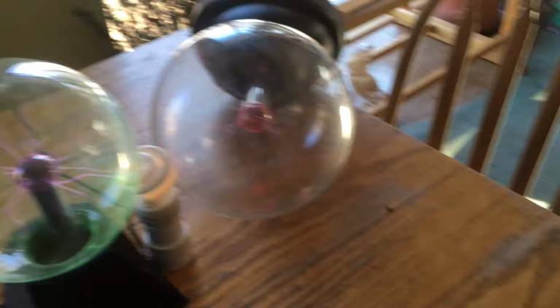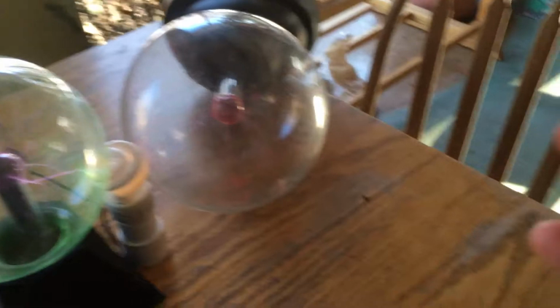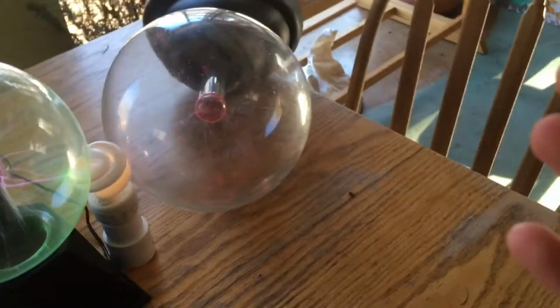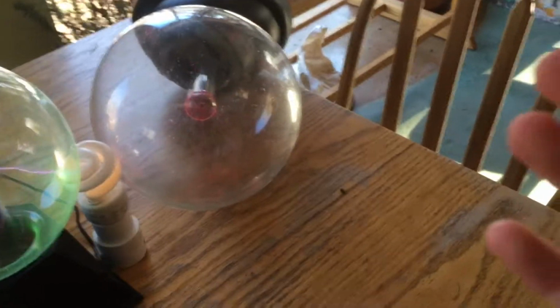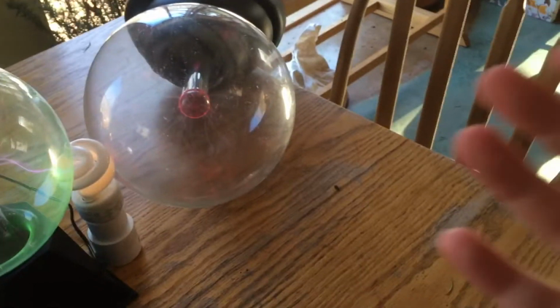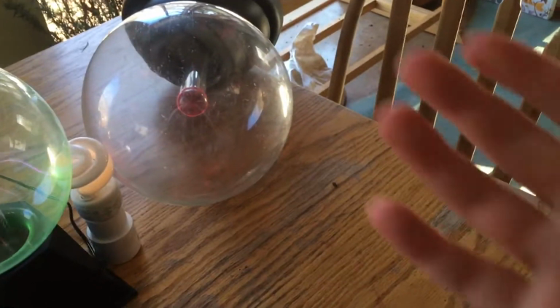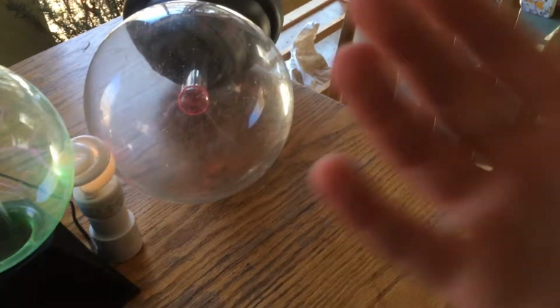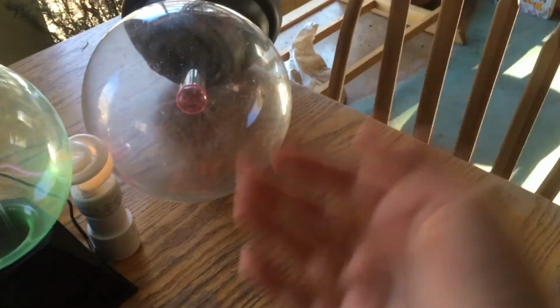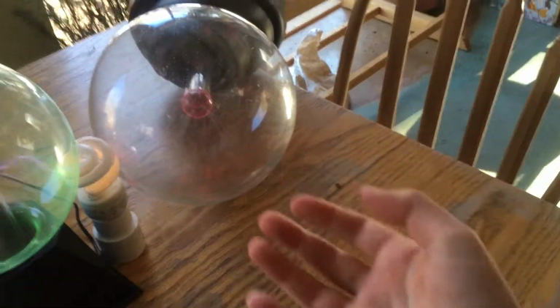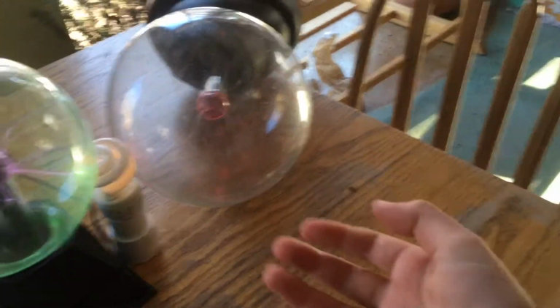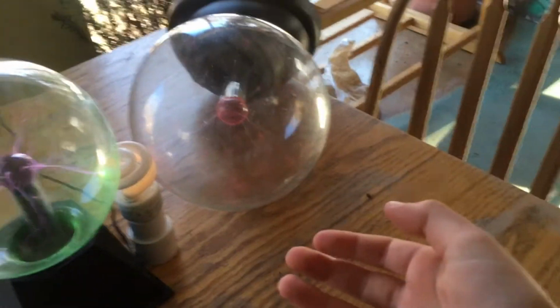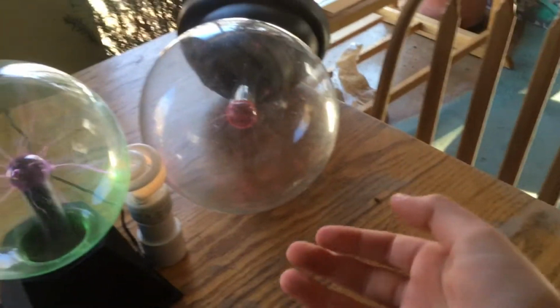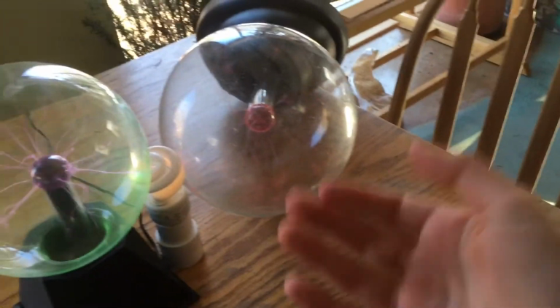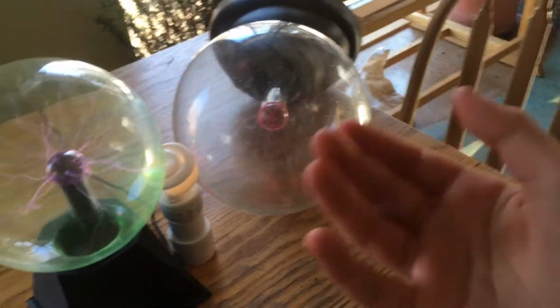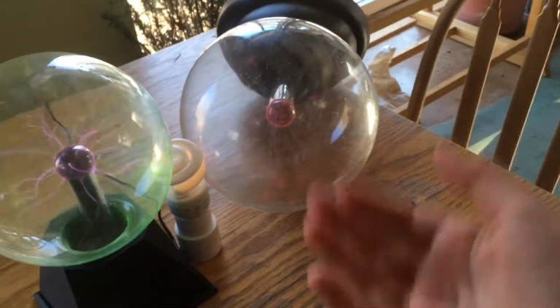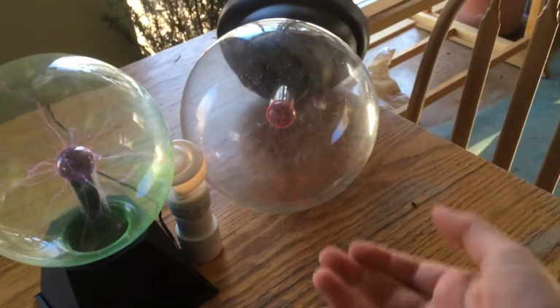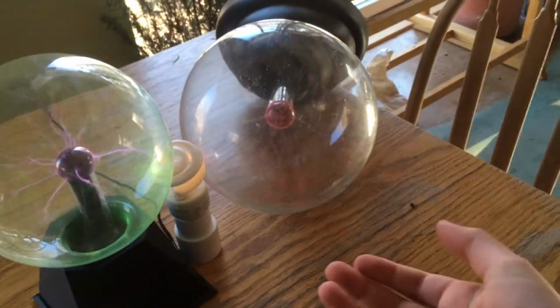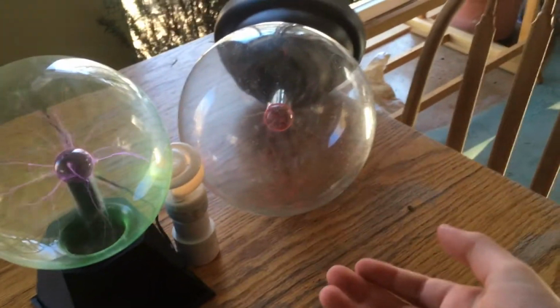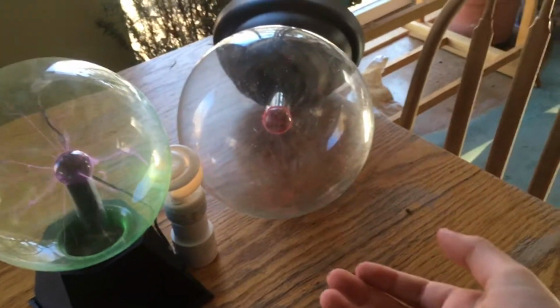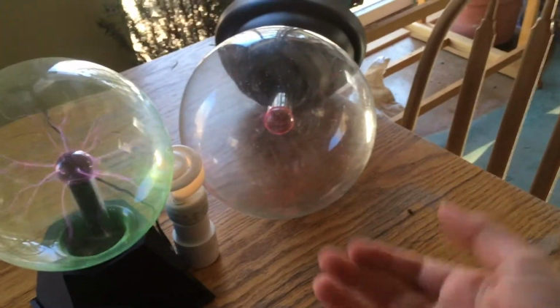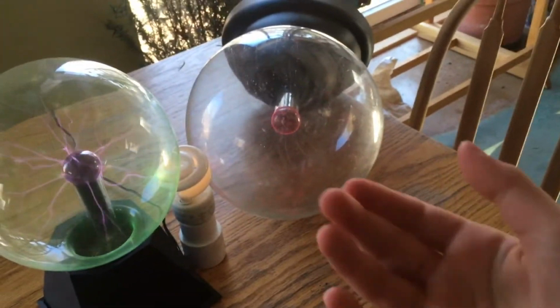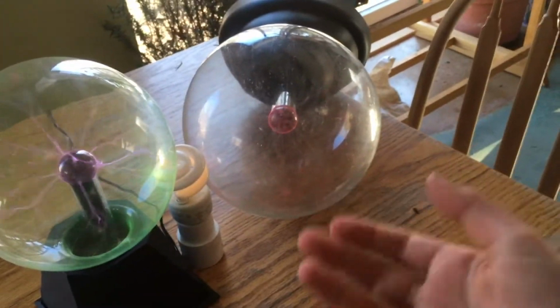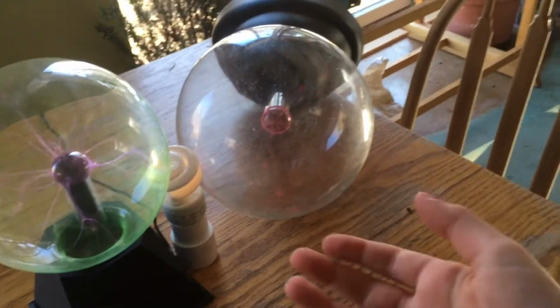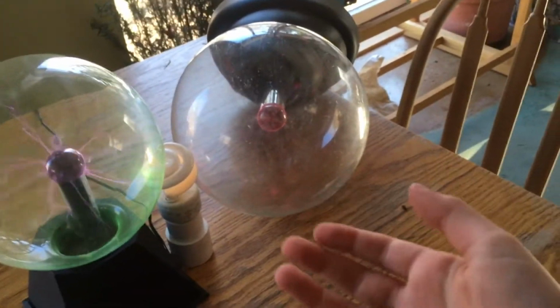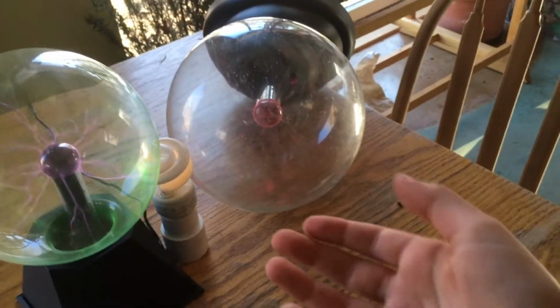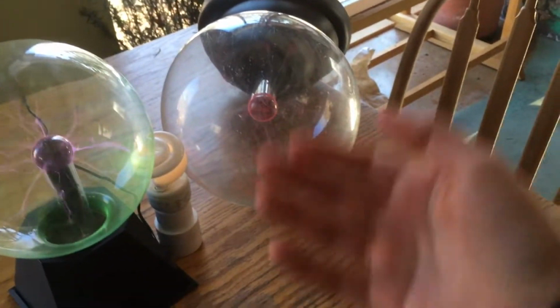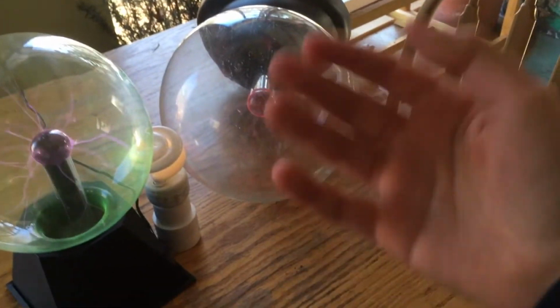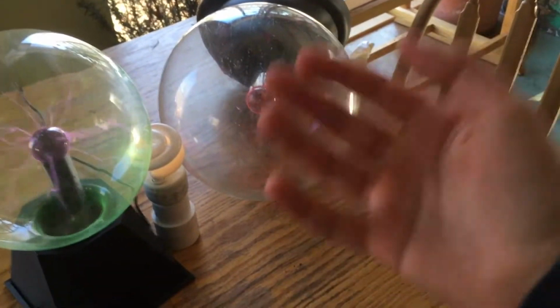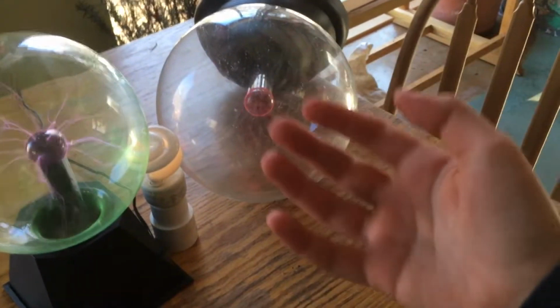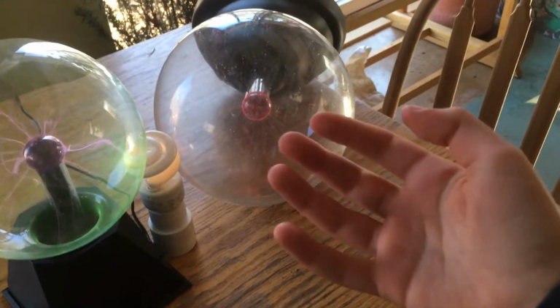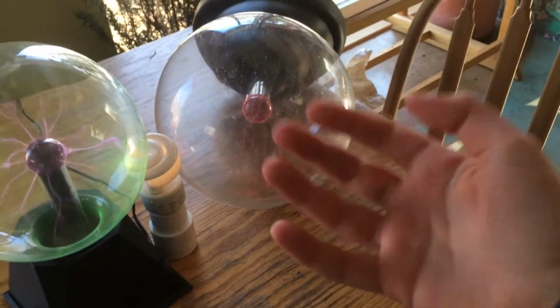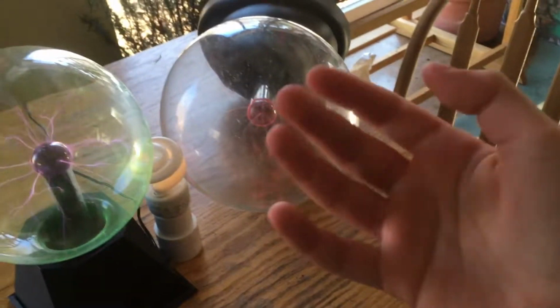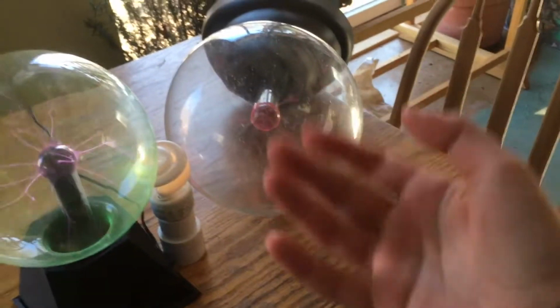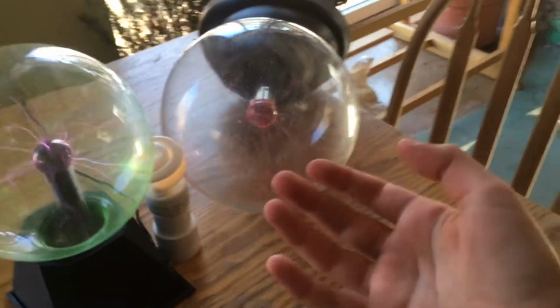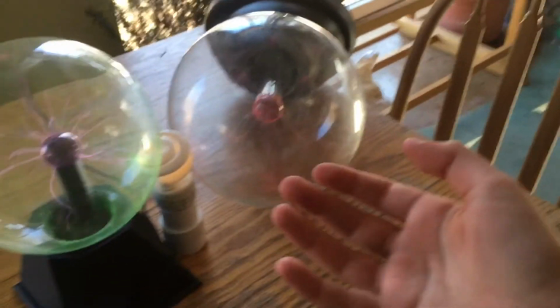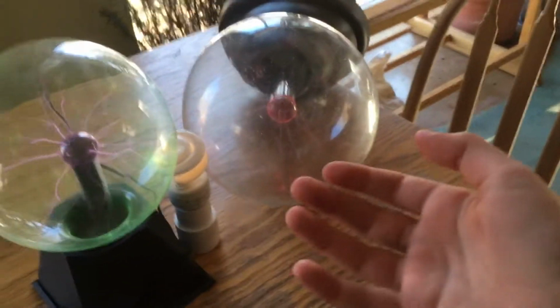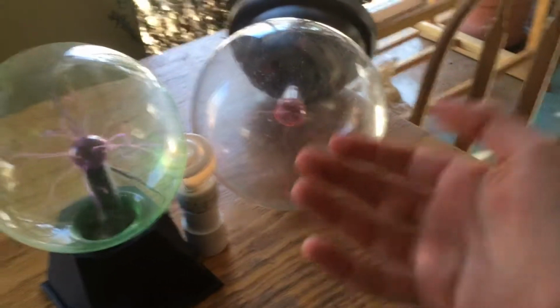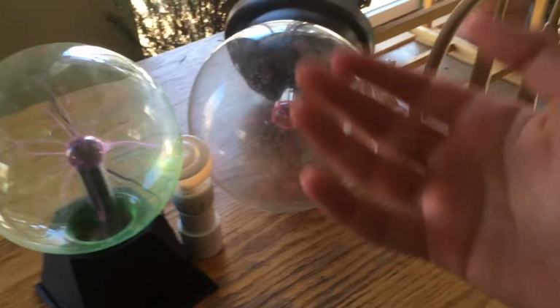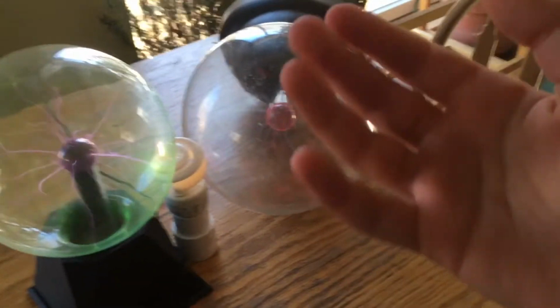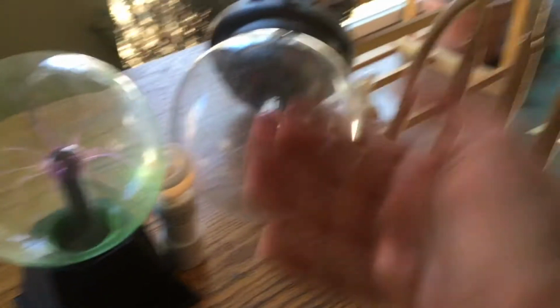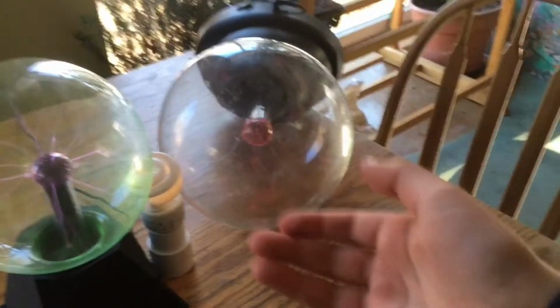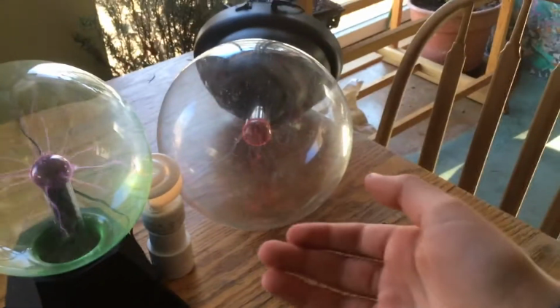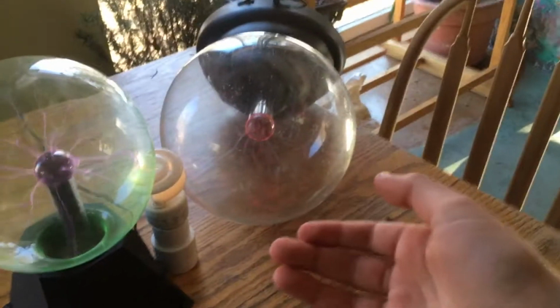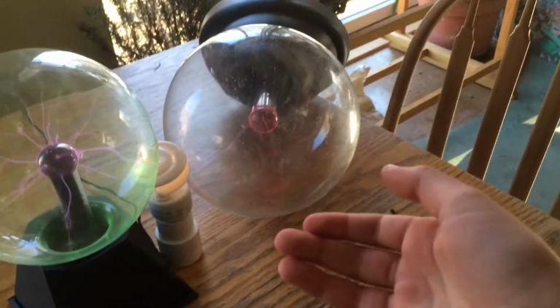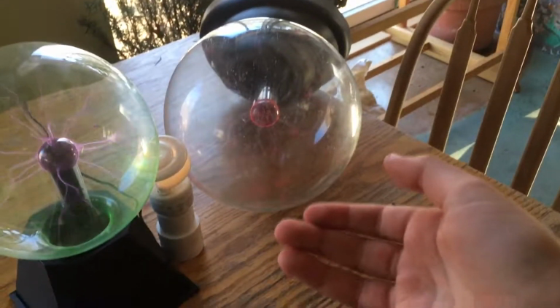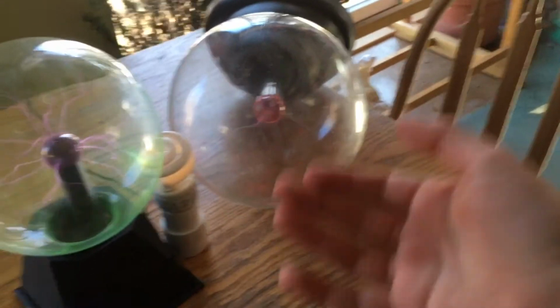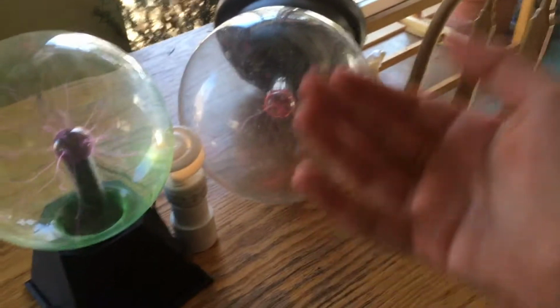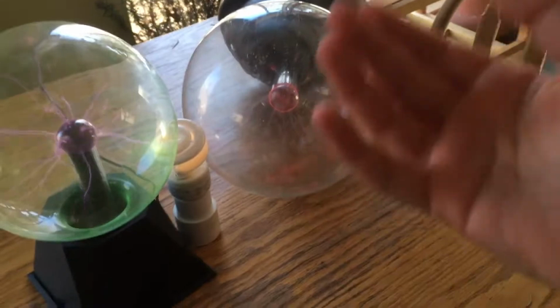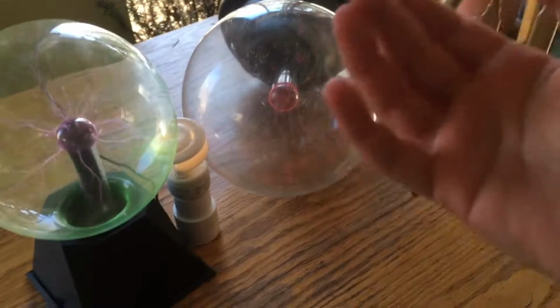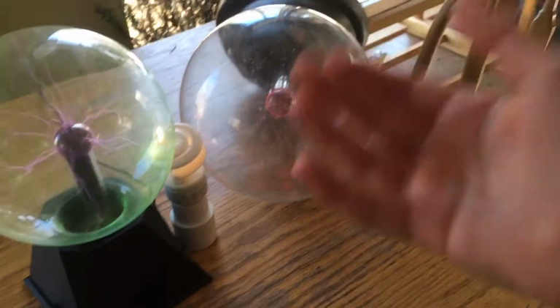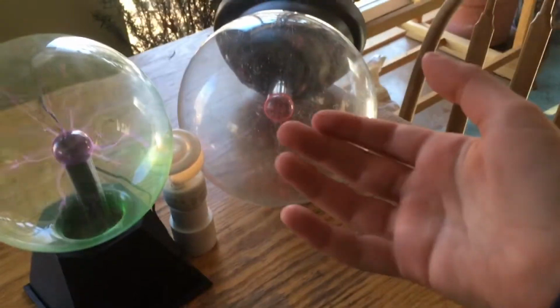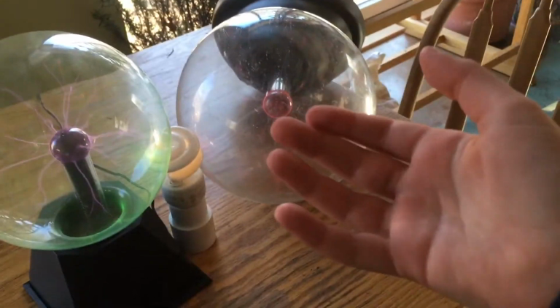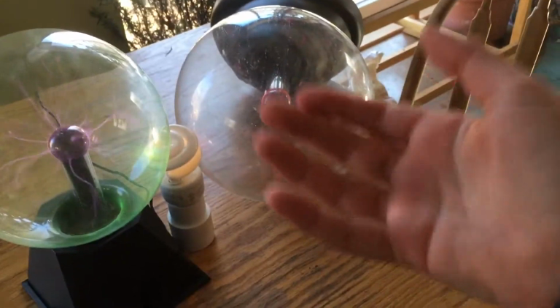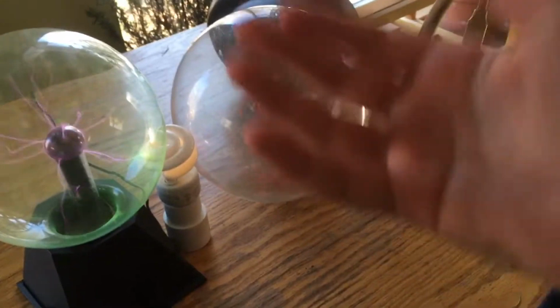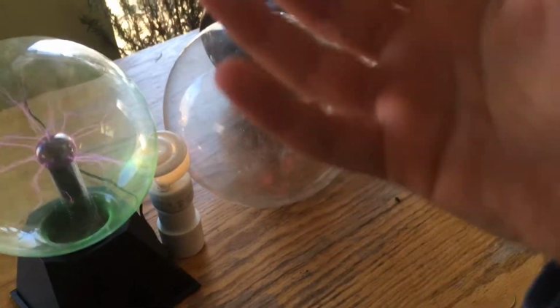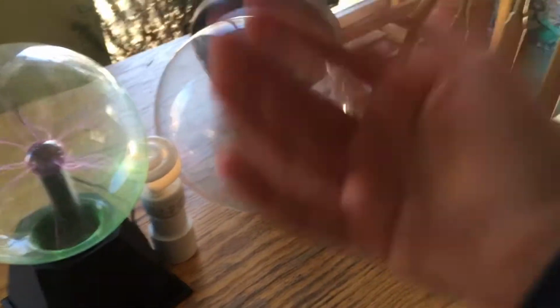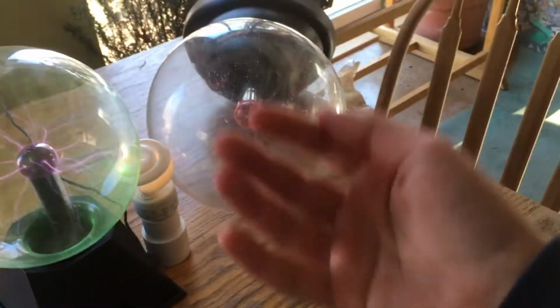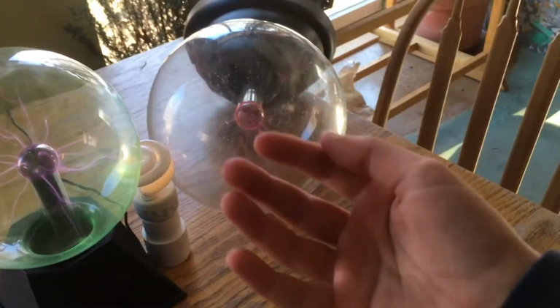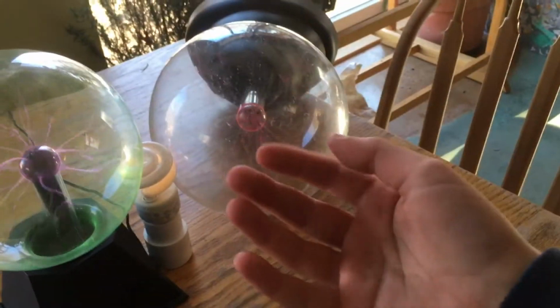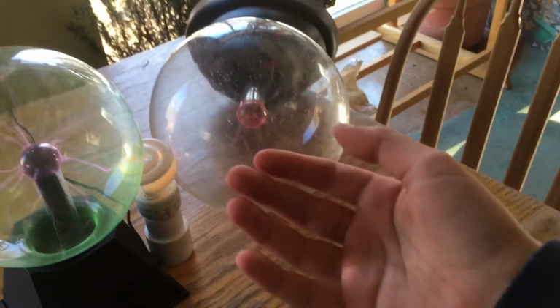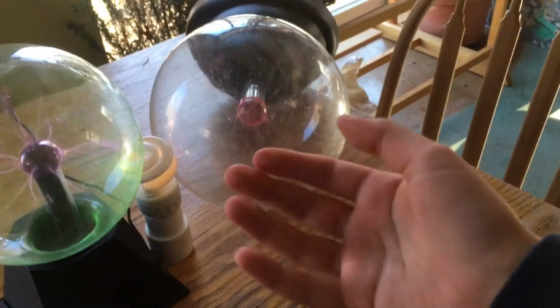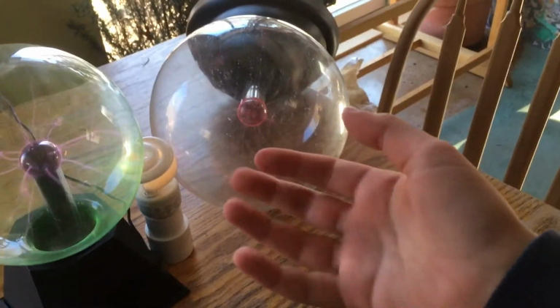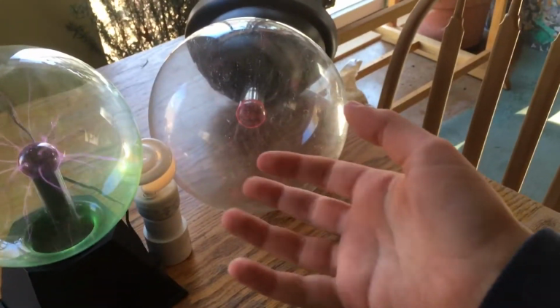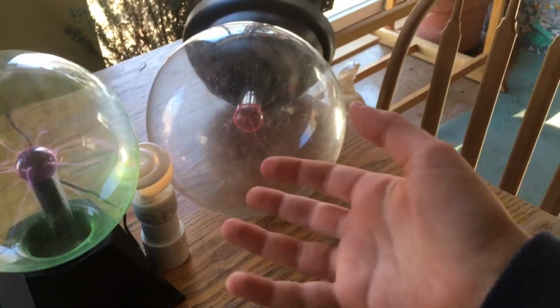Hey everyone, welcome back to NerdLabs. In today's video, I'm going to be building a super powerful electromagnet.